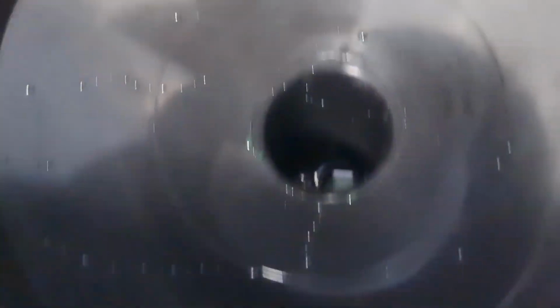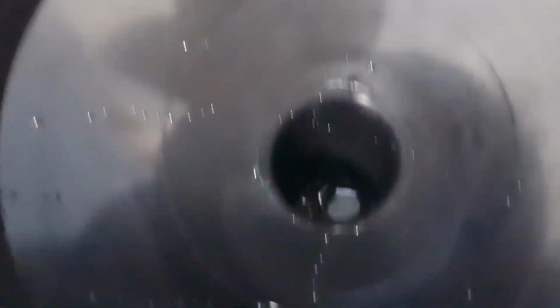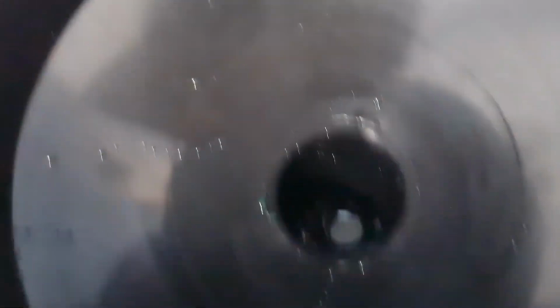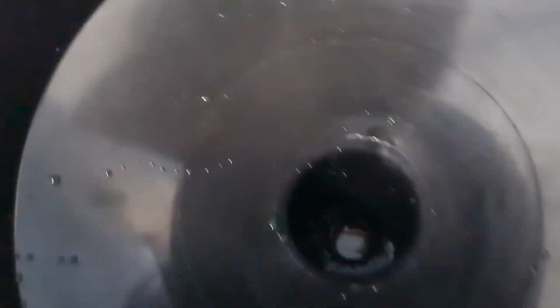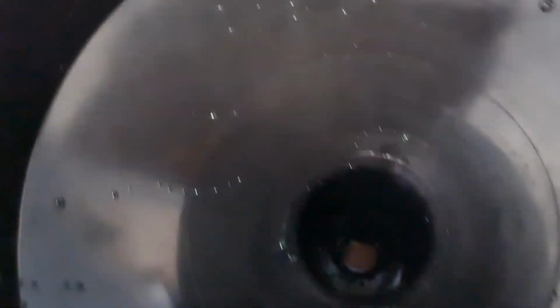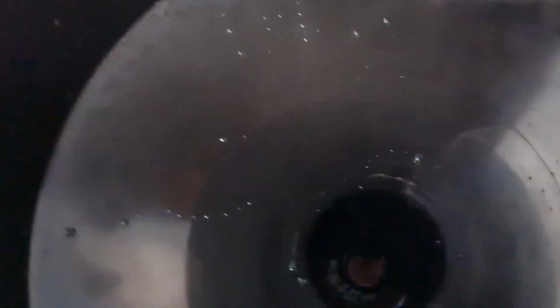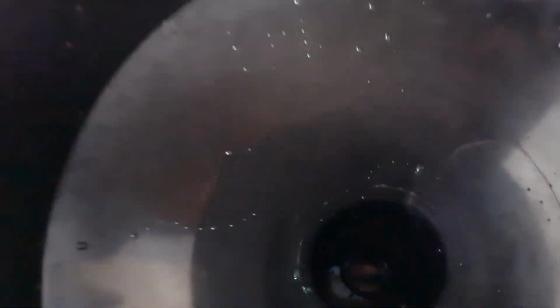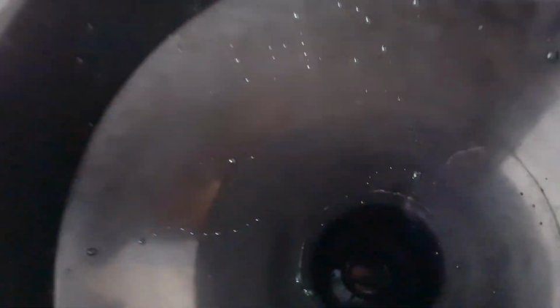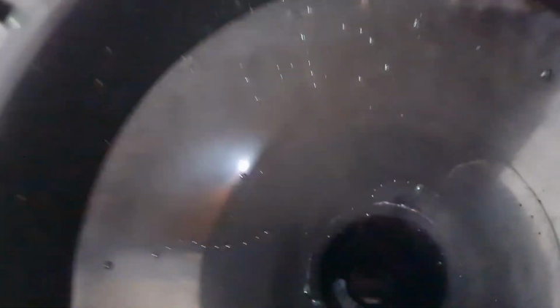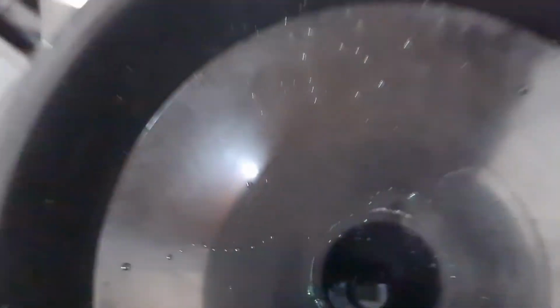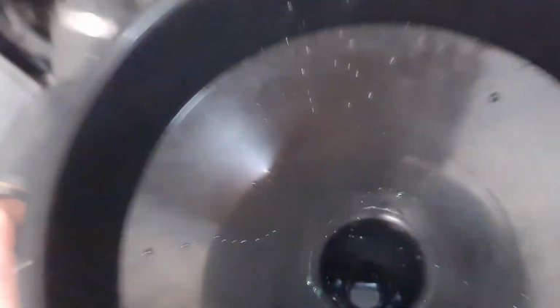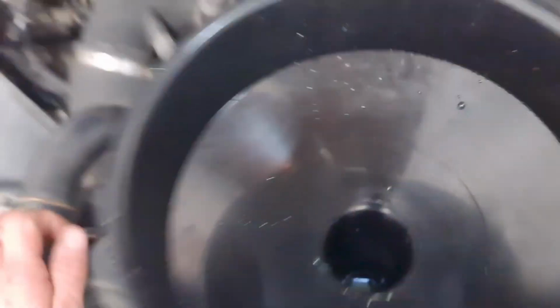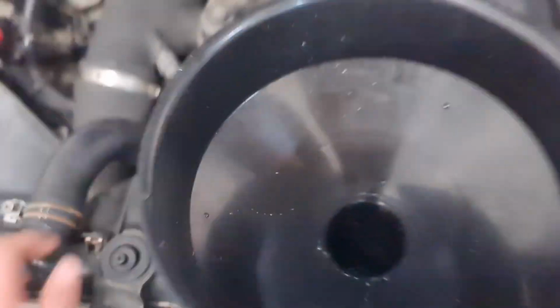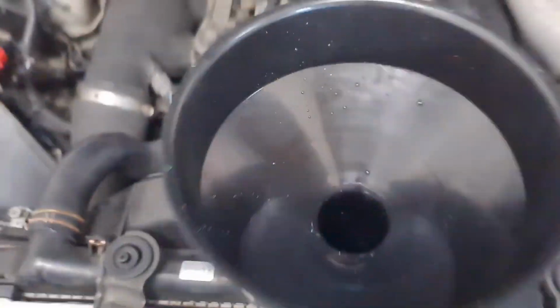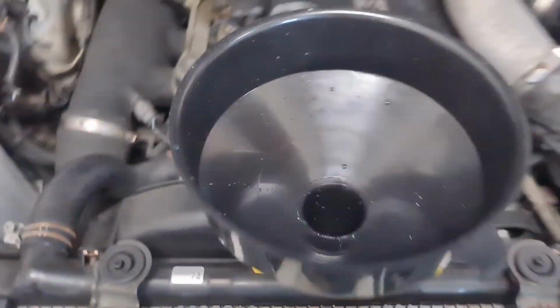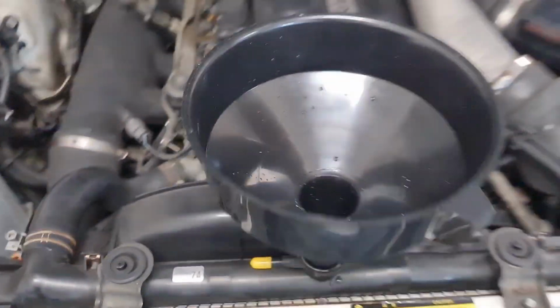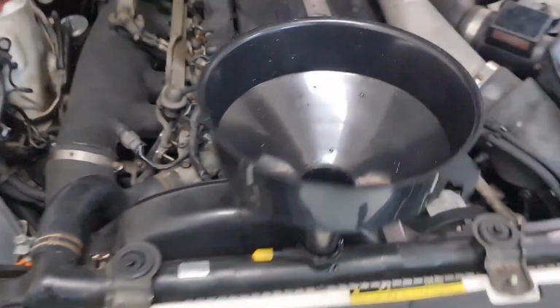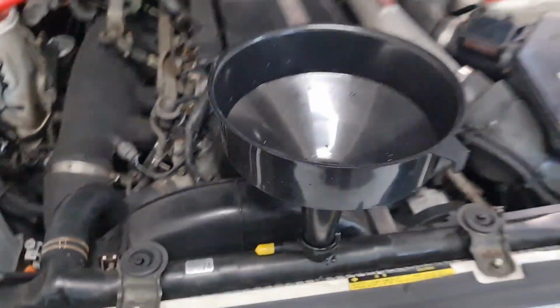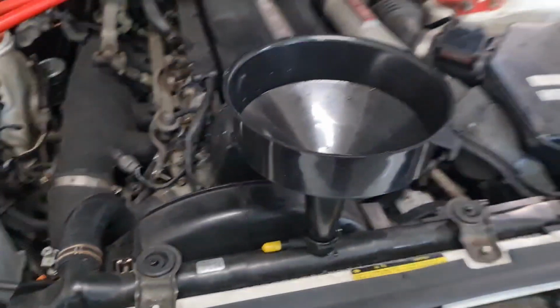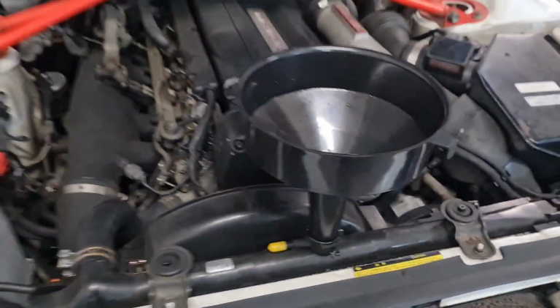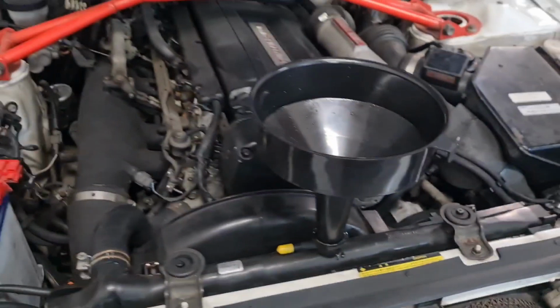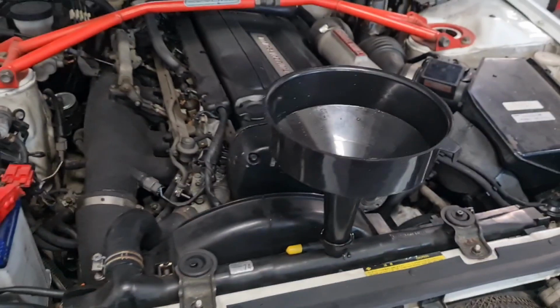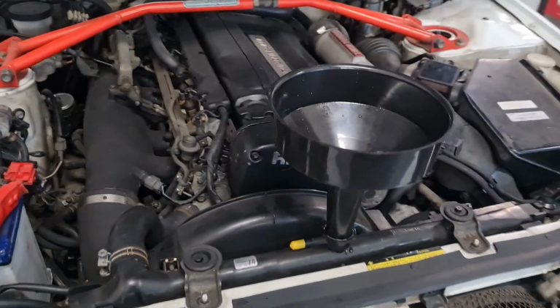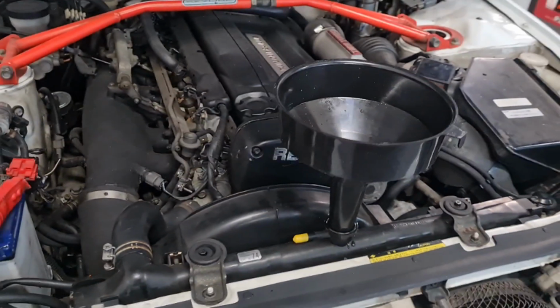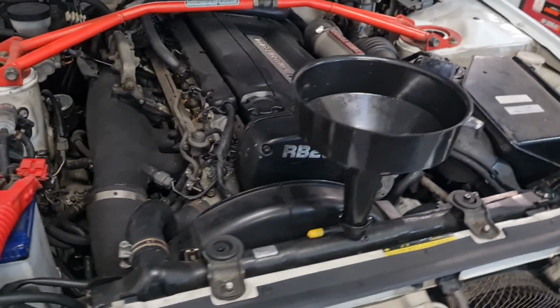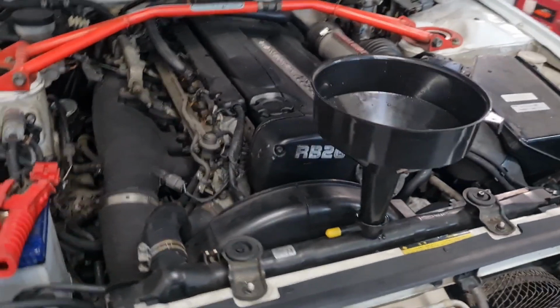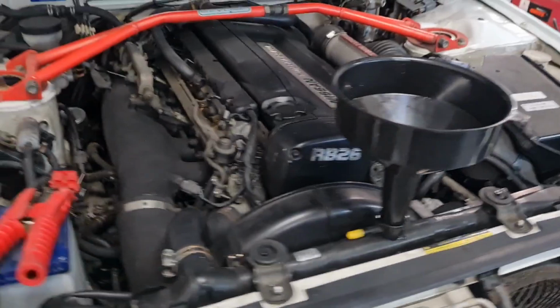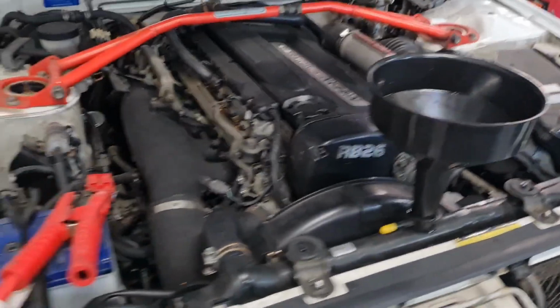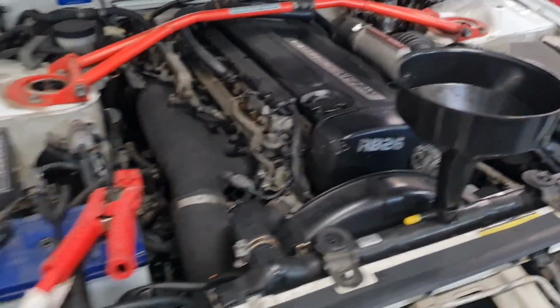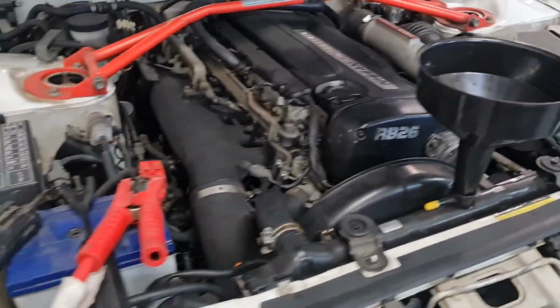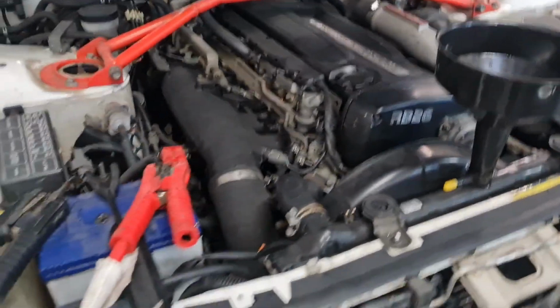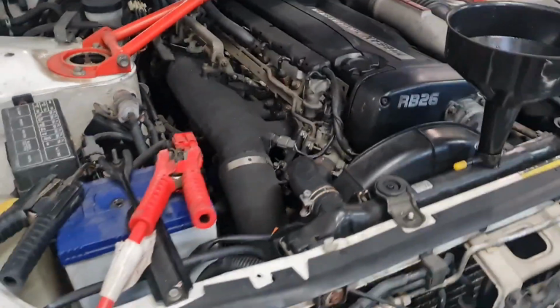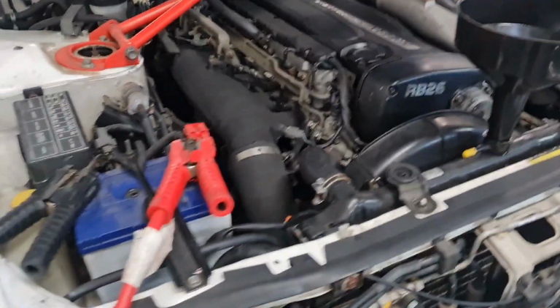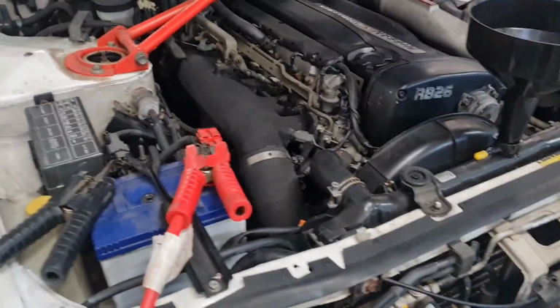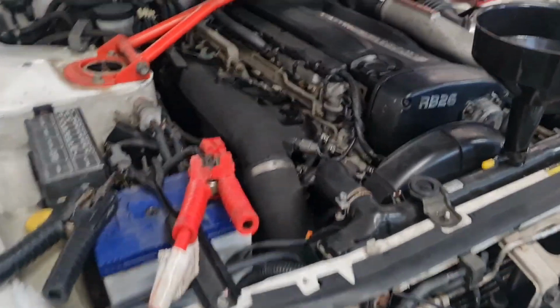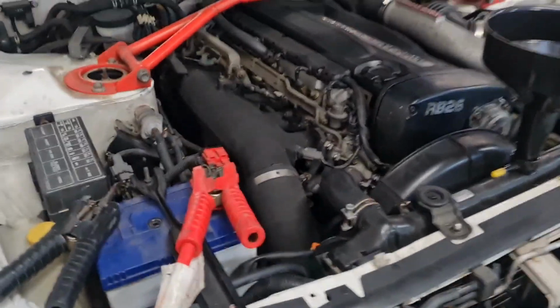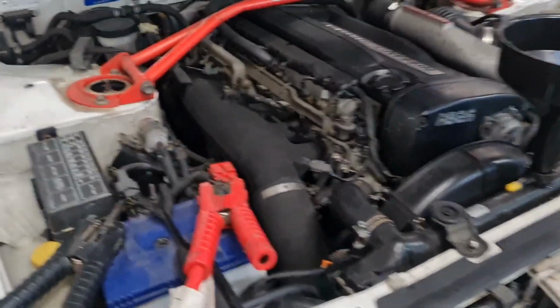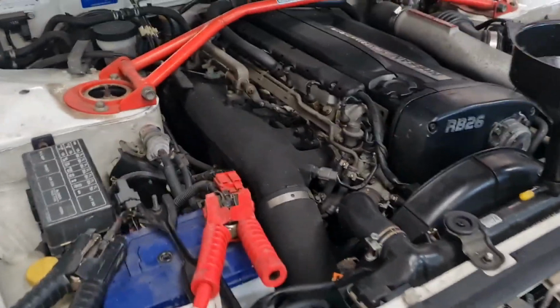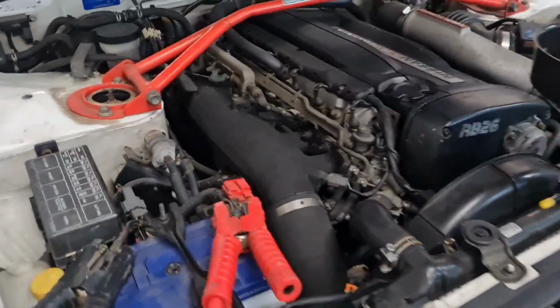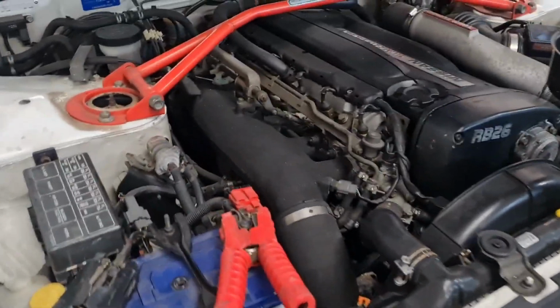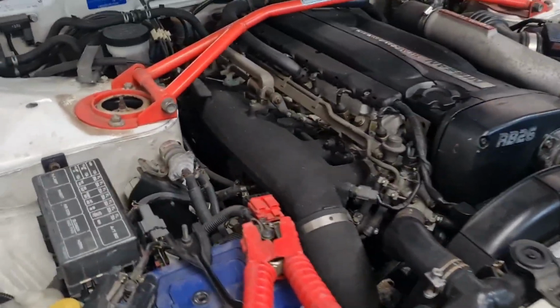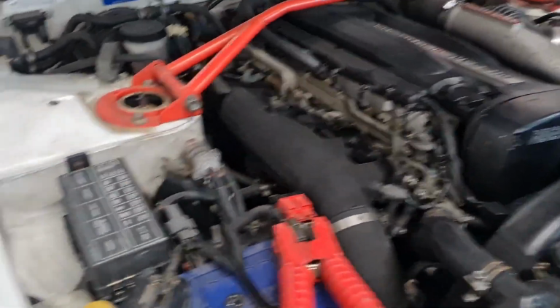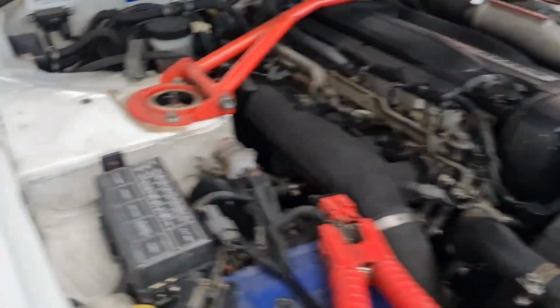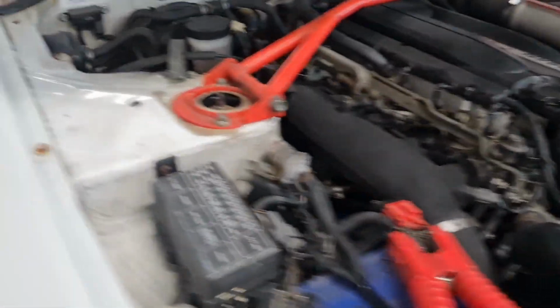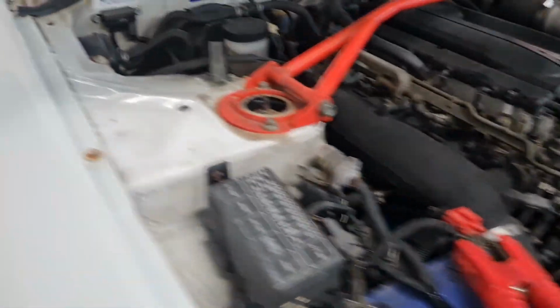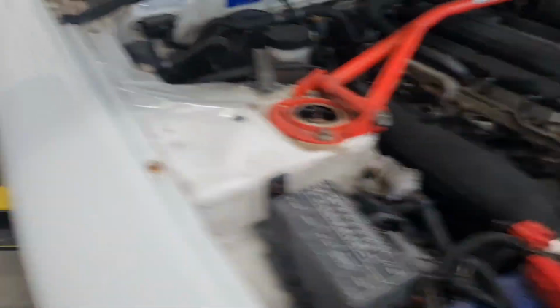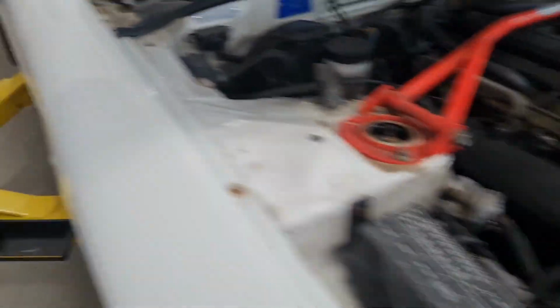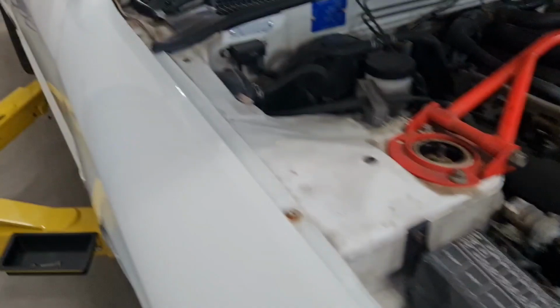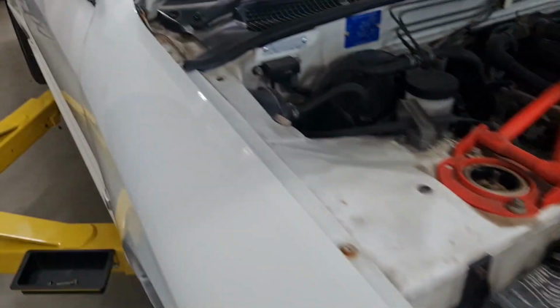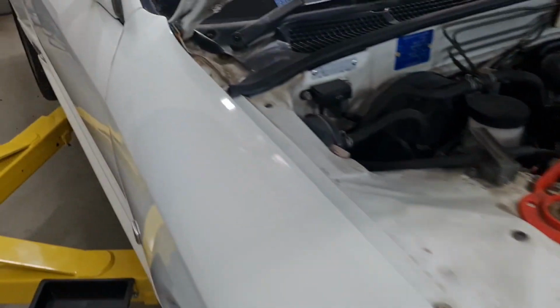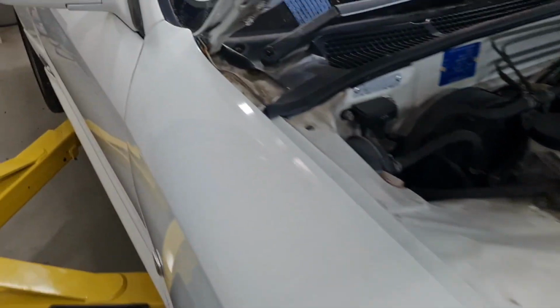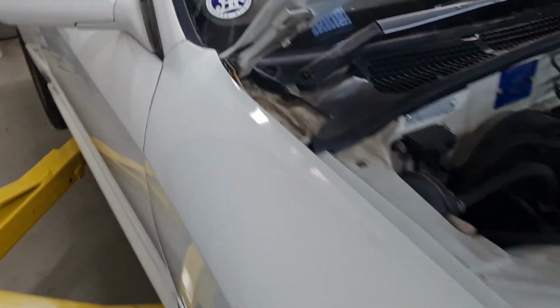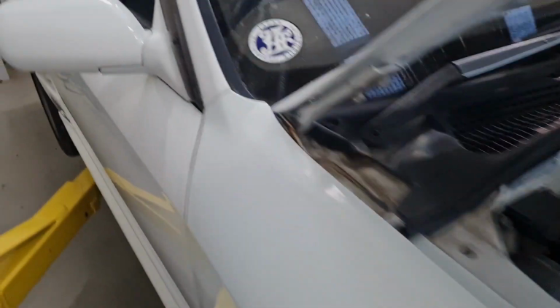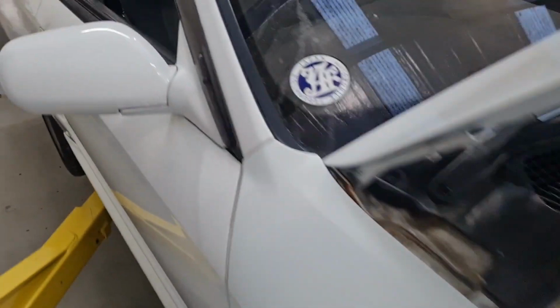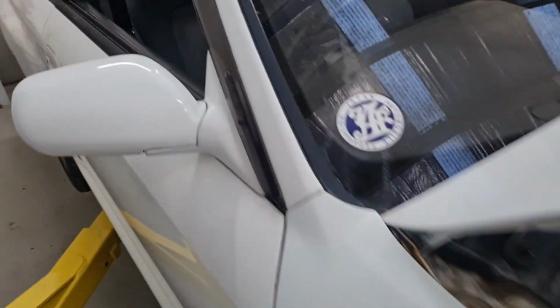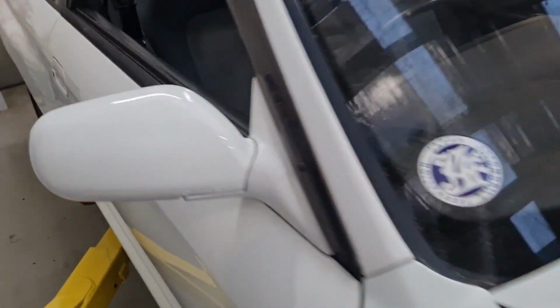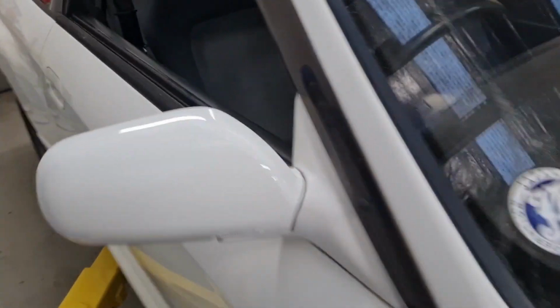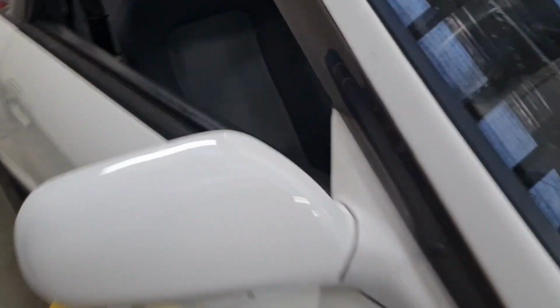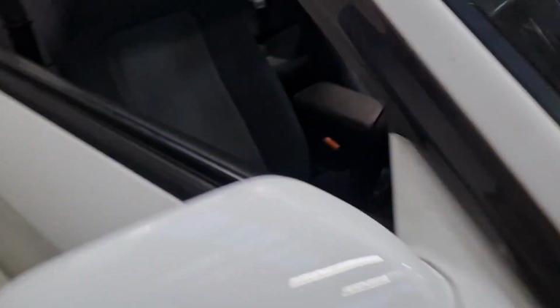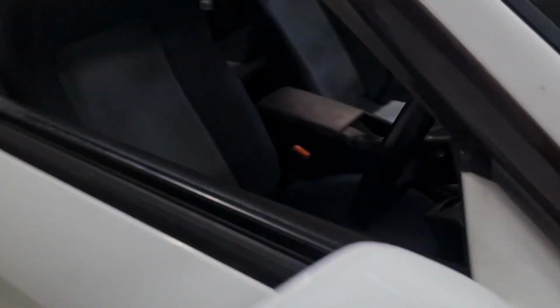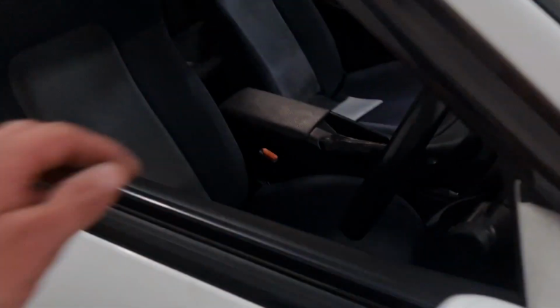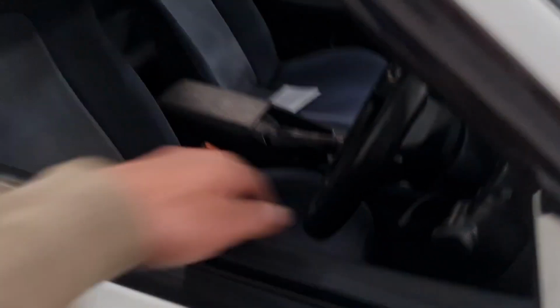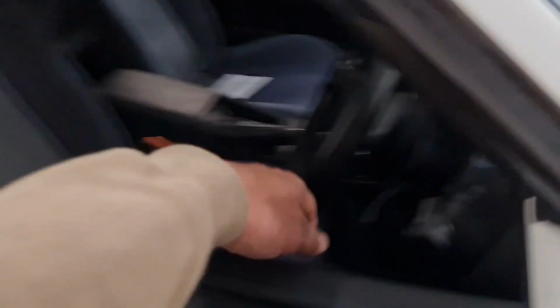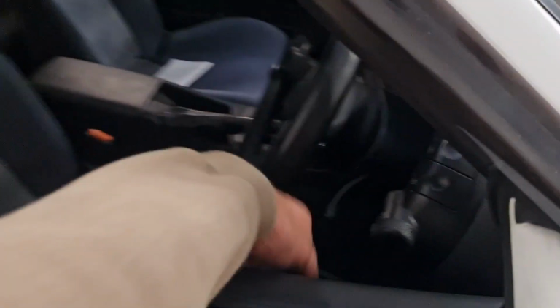I've just given it a coolant flush and I'm going to bleed up the coolant. You want to run it with the heater on, keep the reservoir topped up, and there's a bleed nipple here.